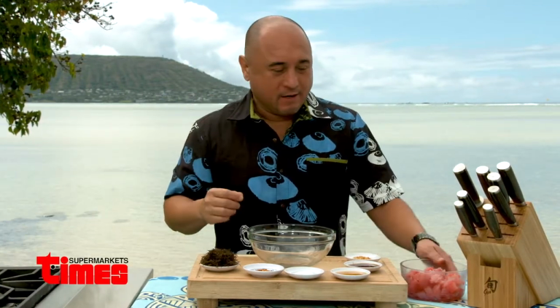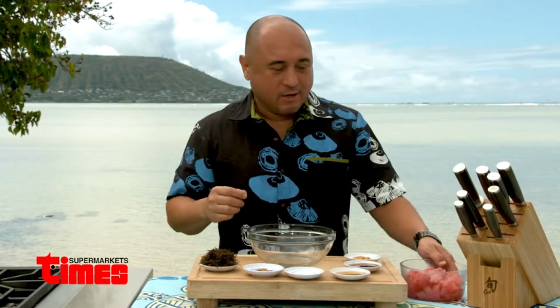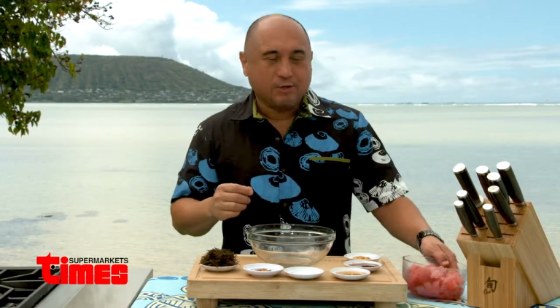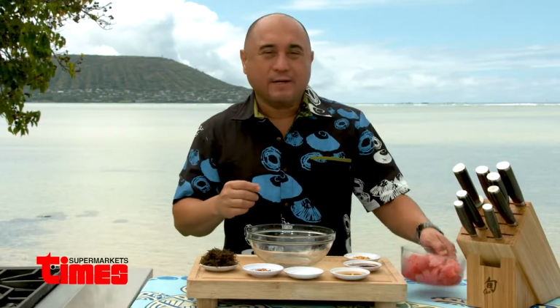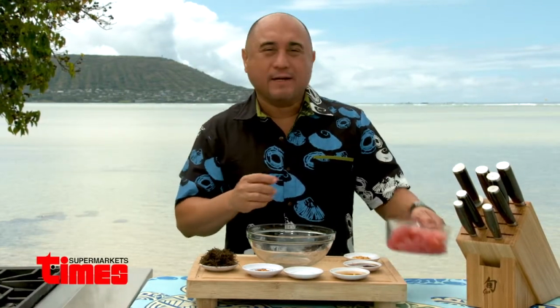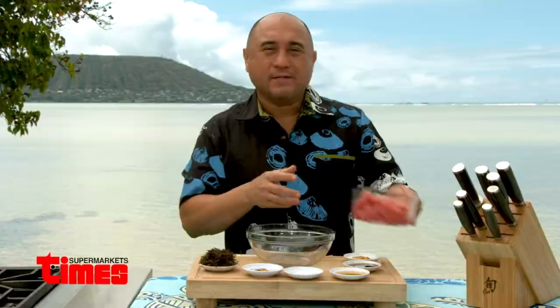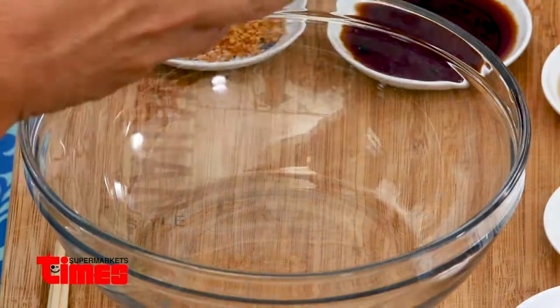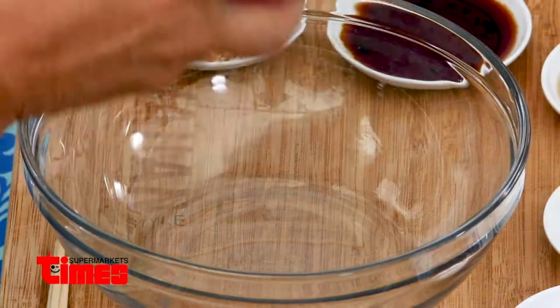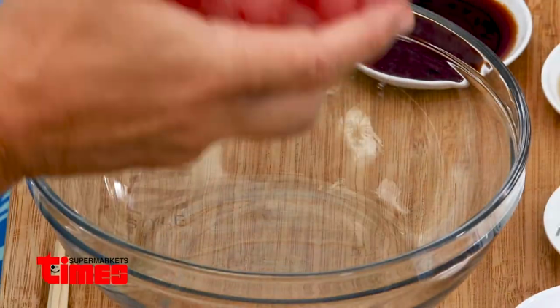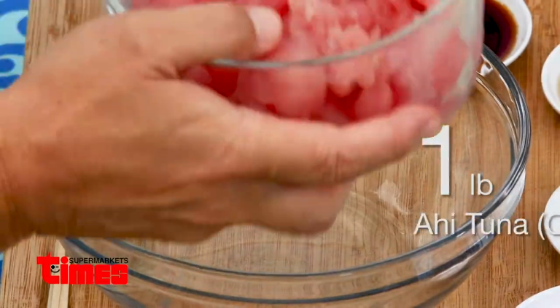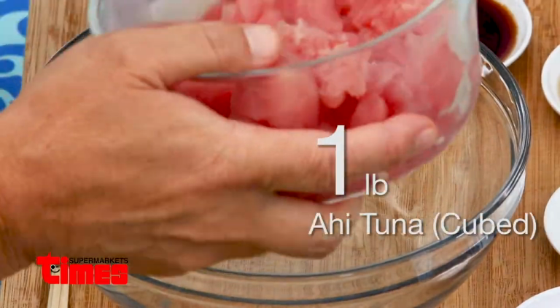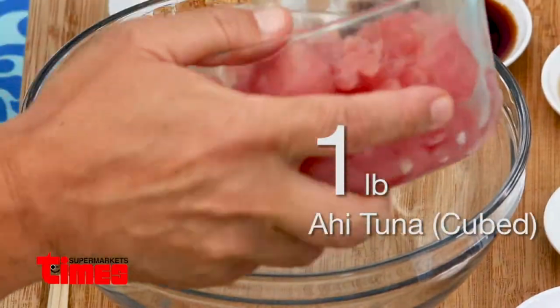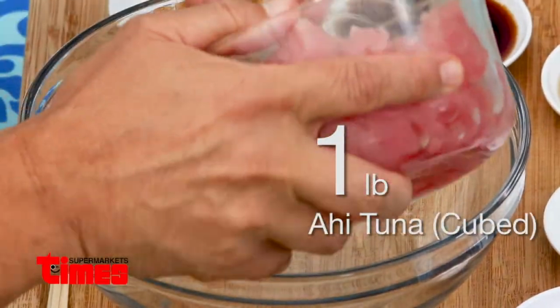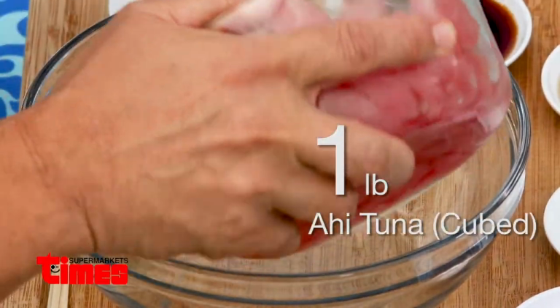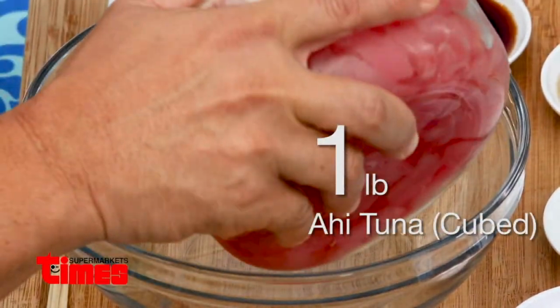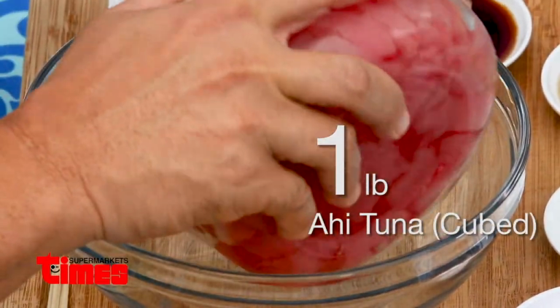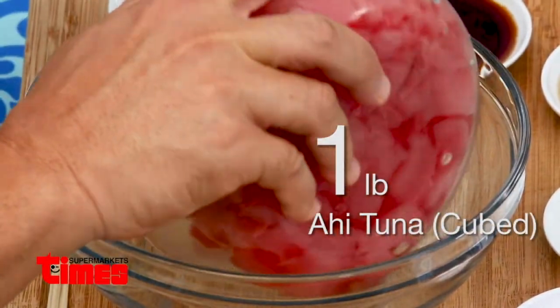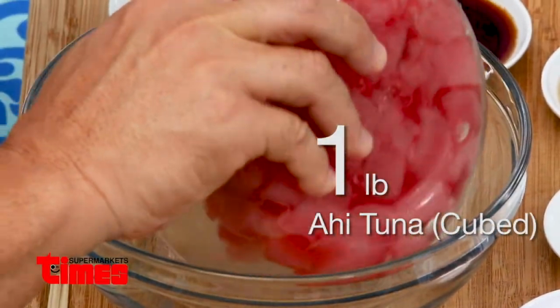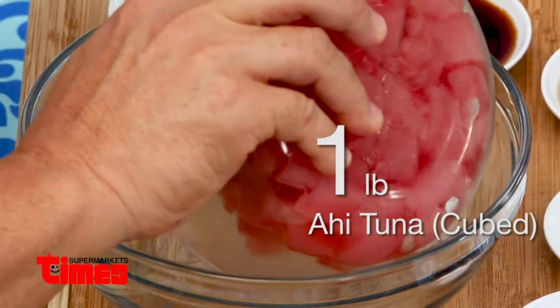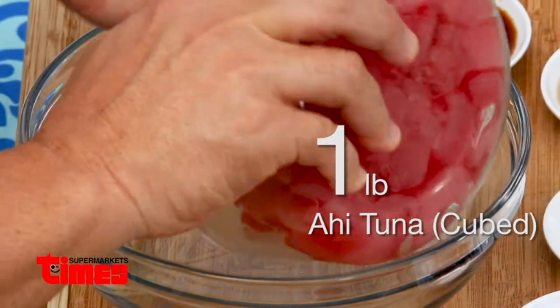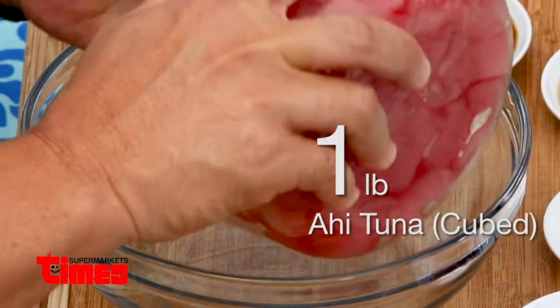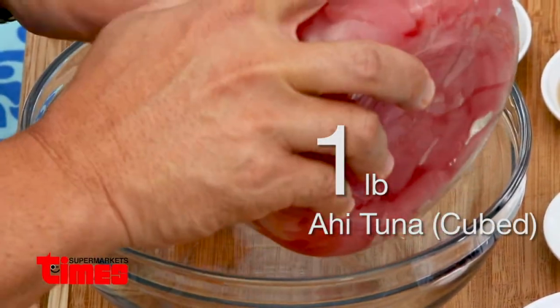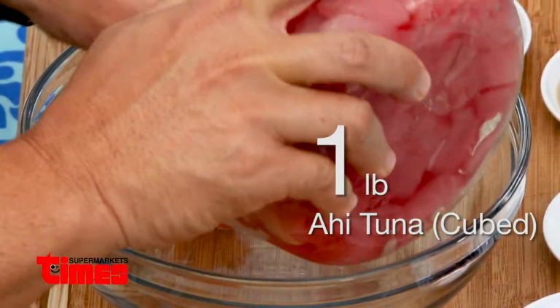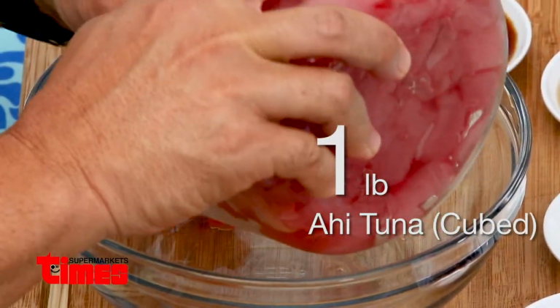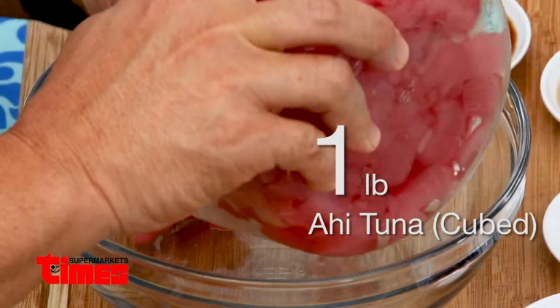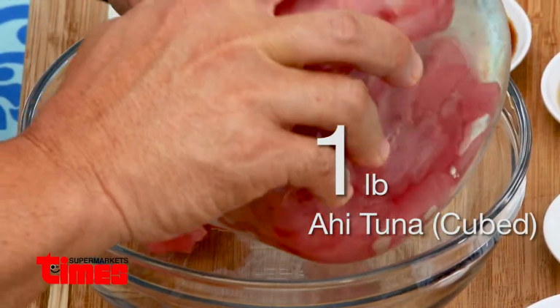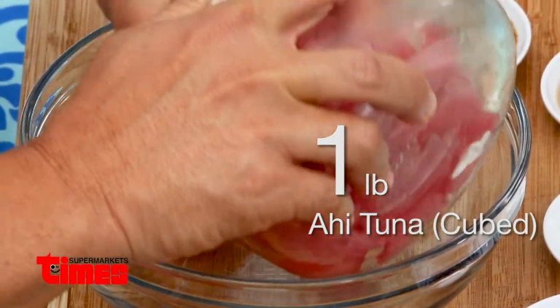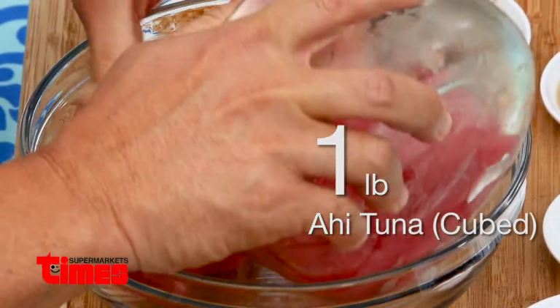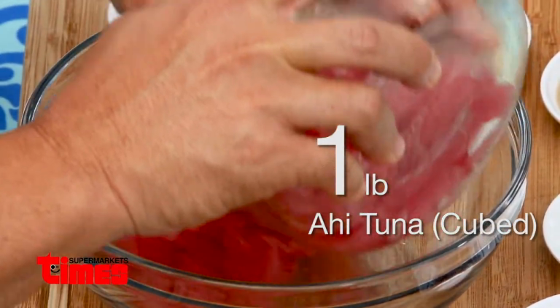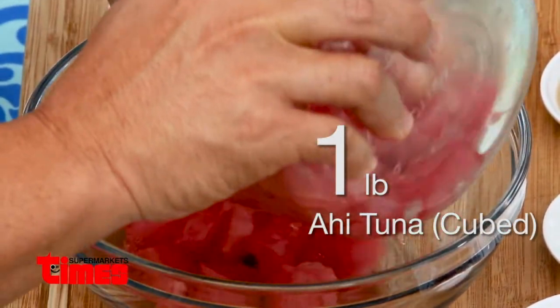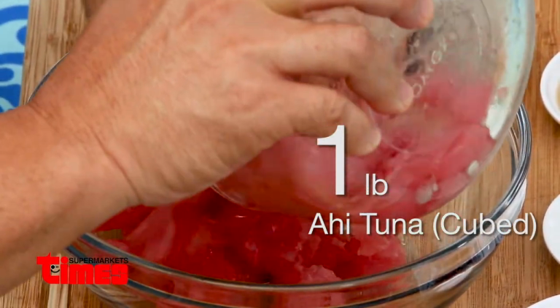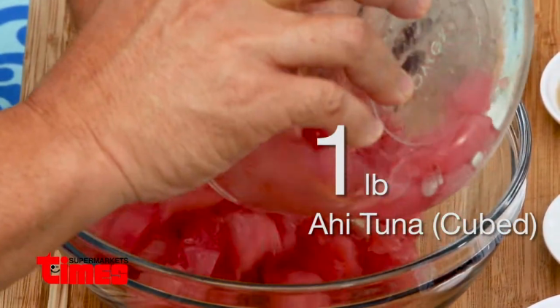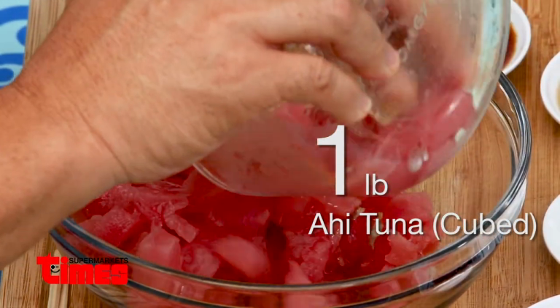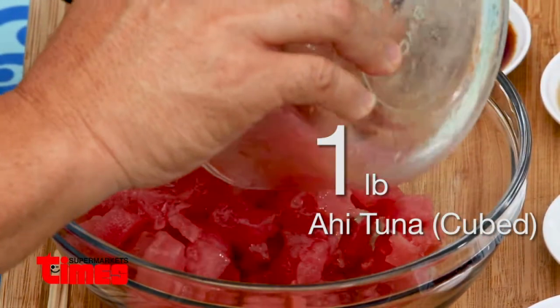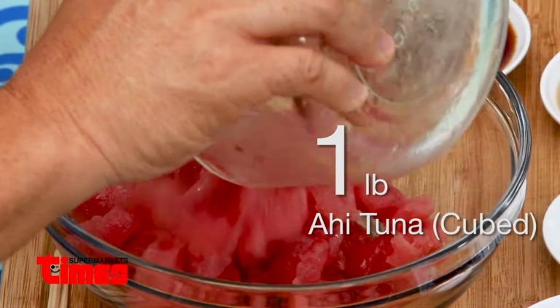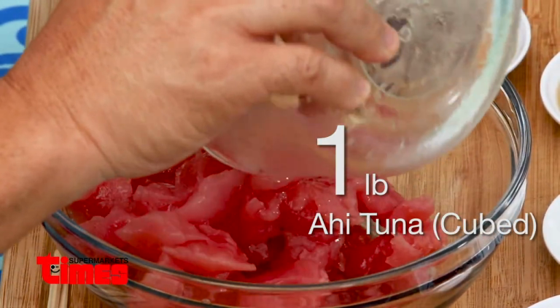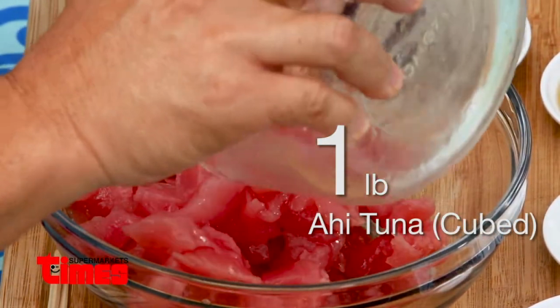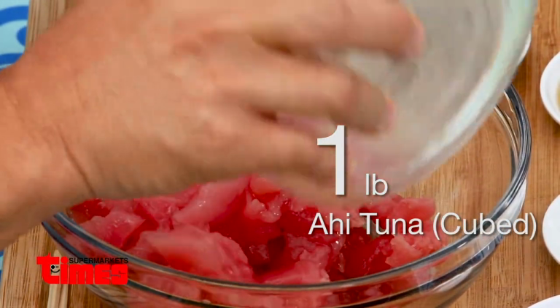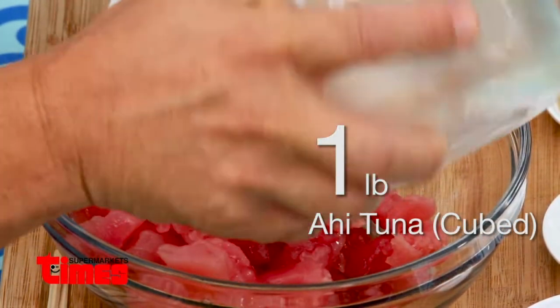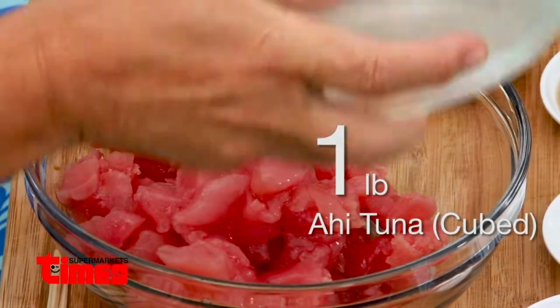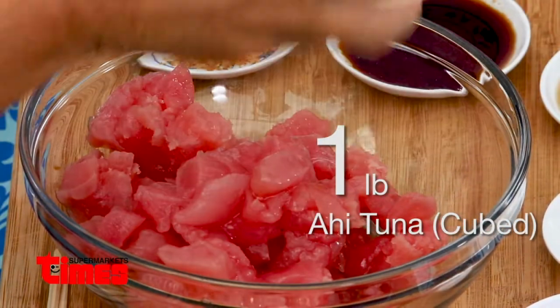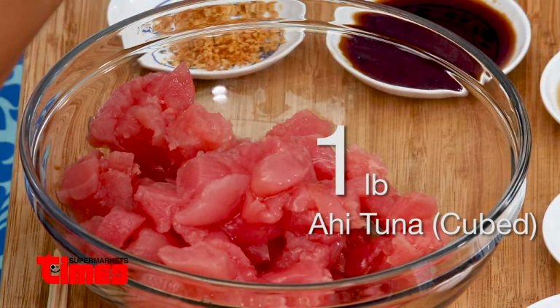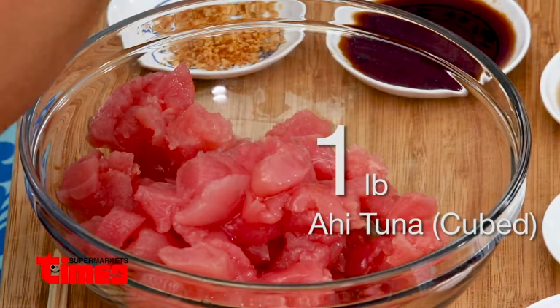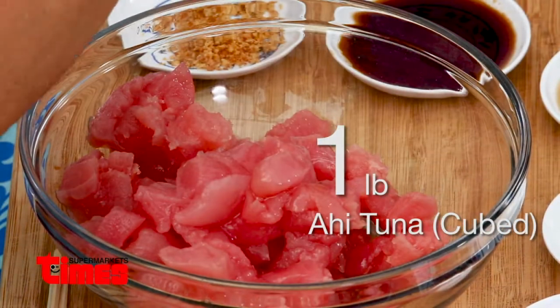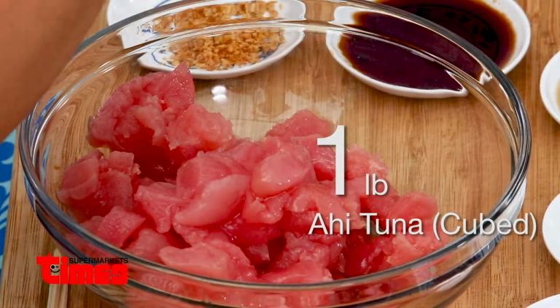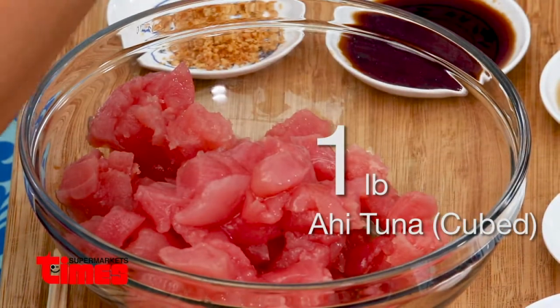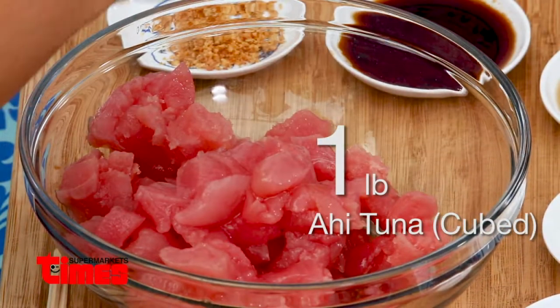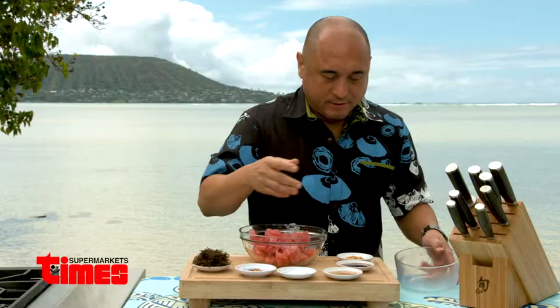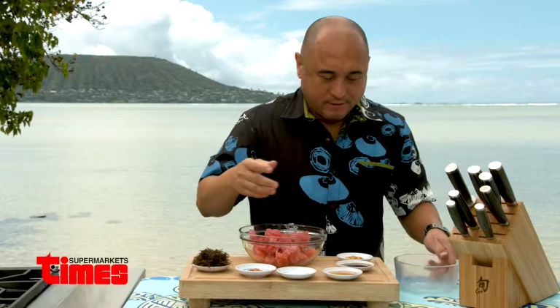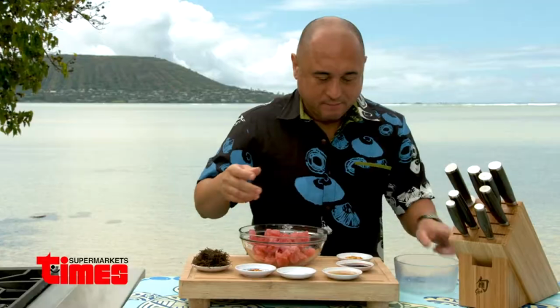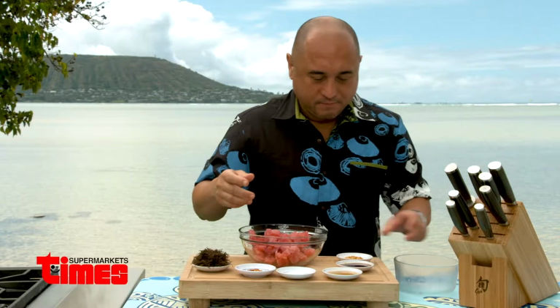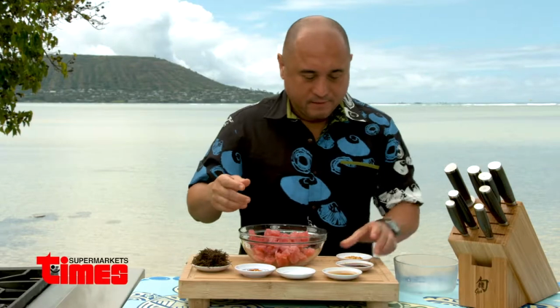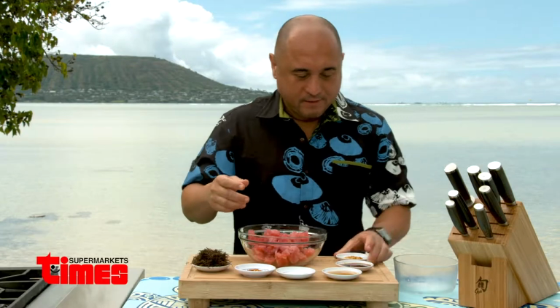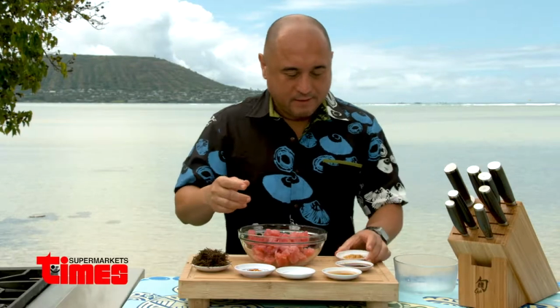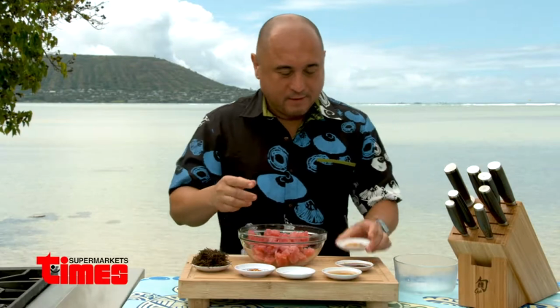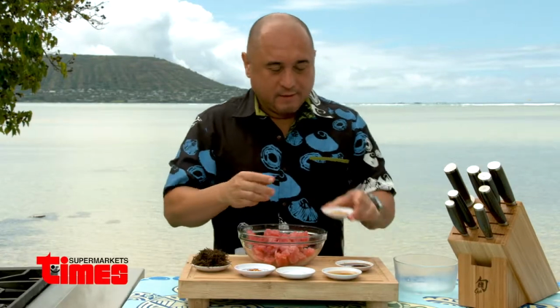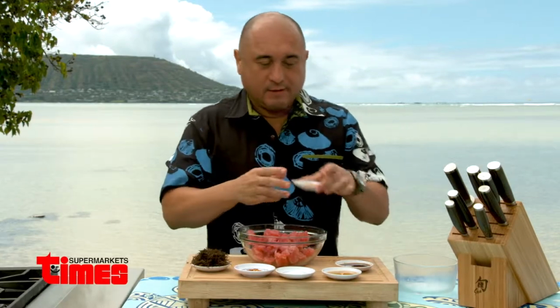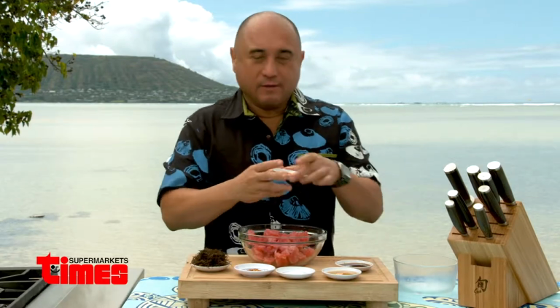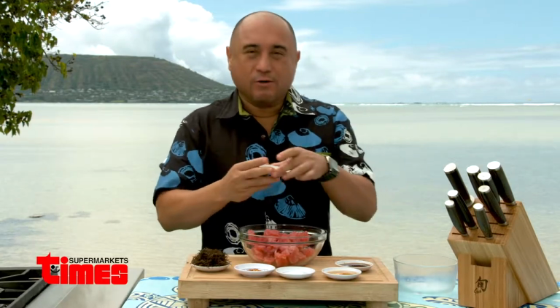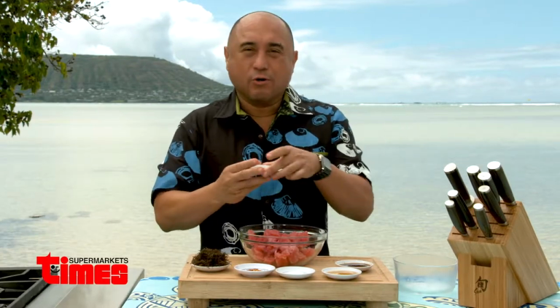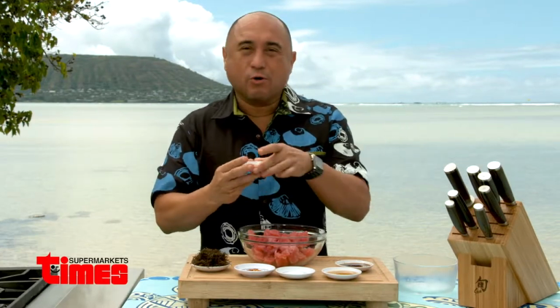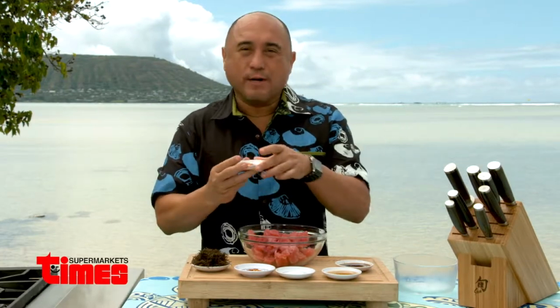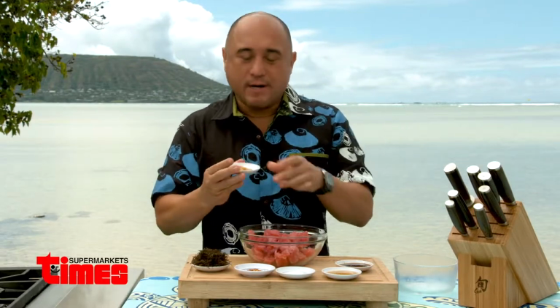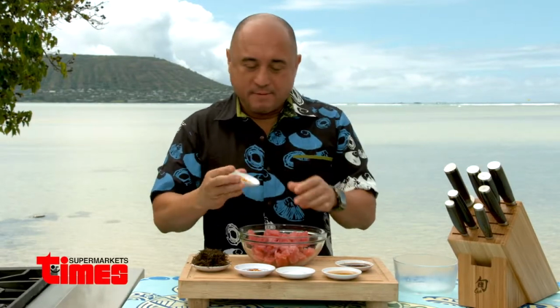All you need is one pound of tuna or ahi. In Hawaii we use yellowtail. Kukui nut.